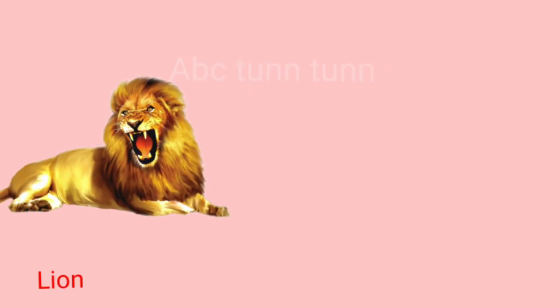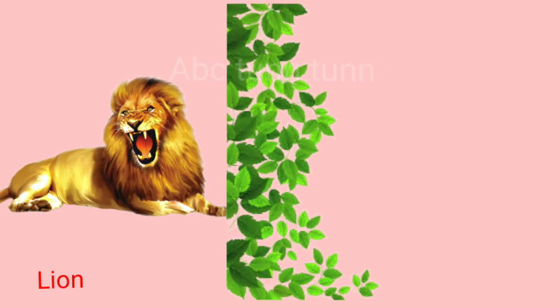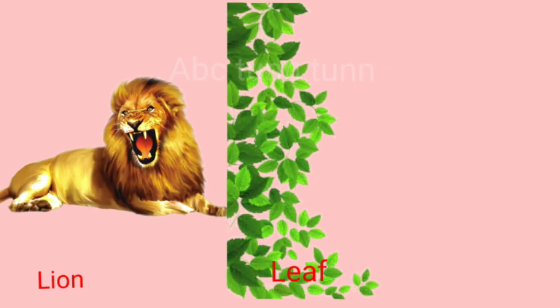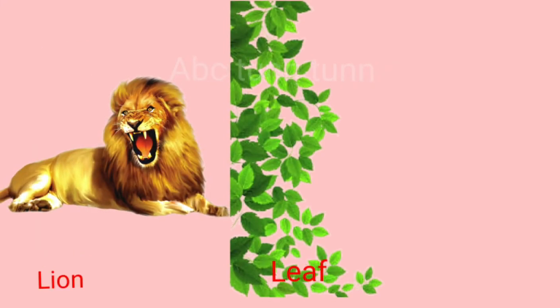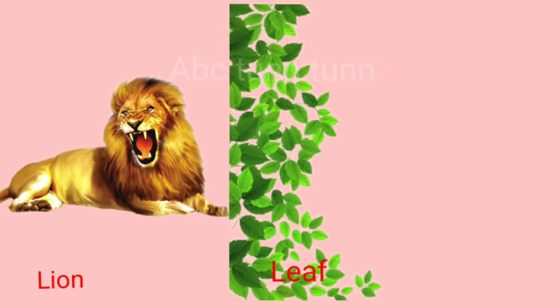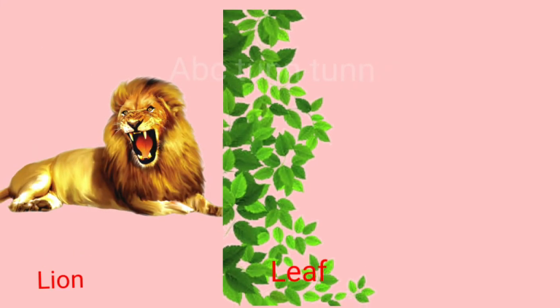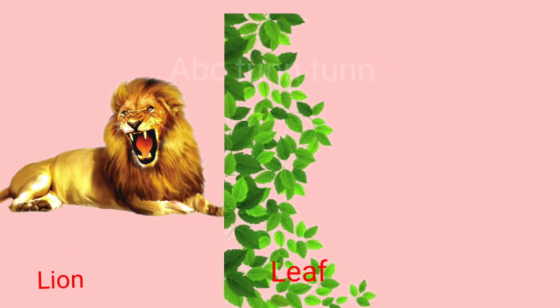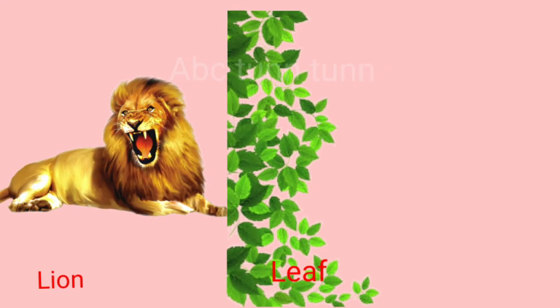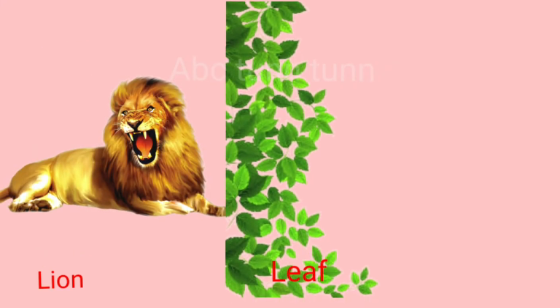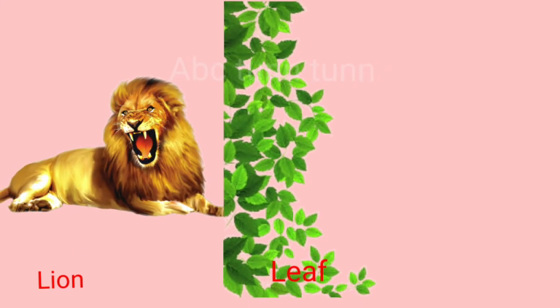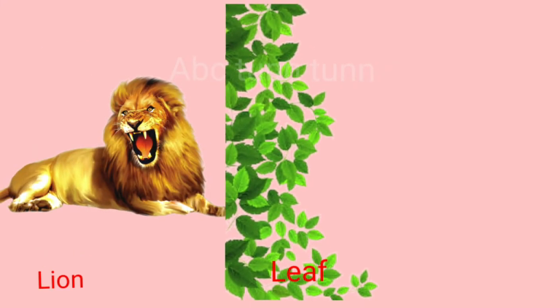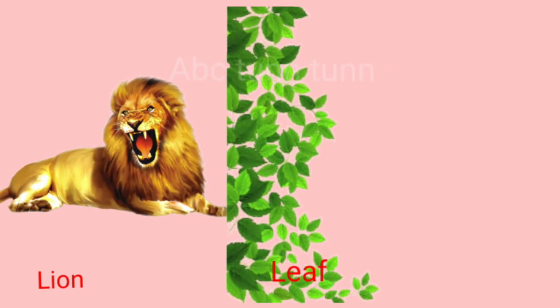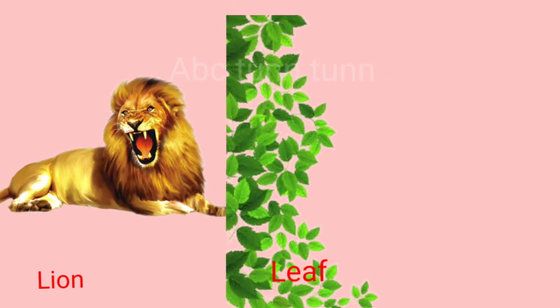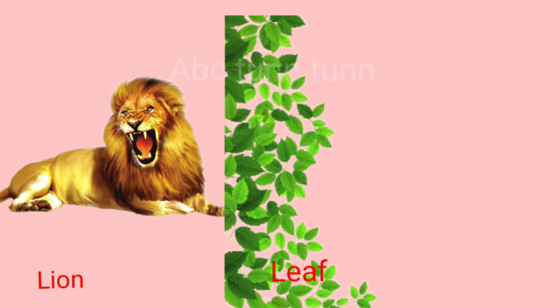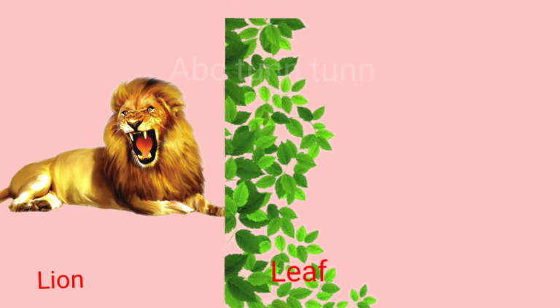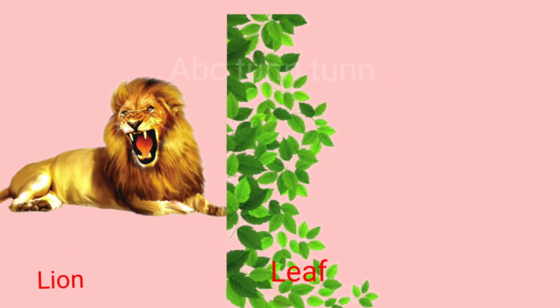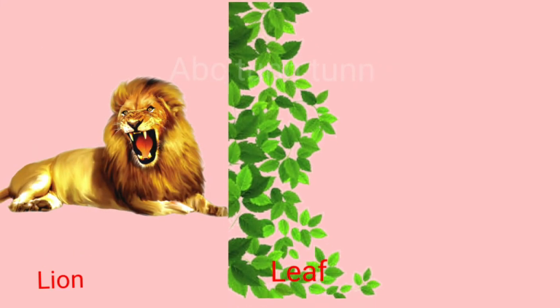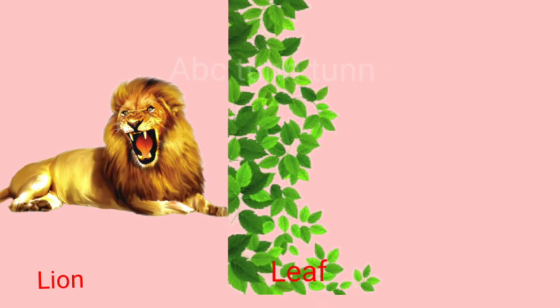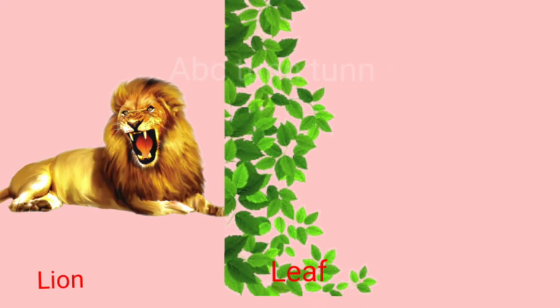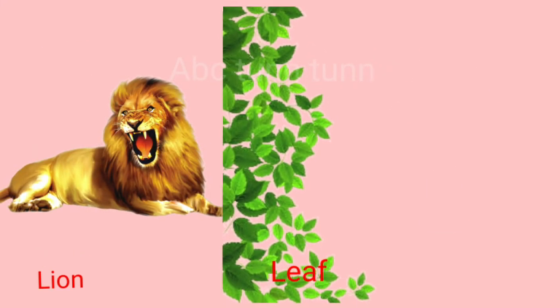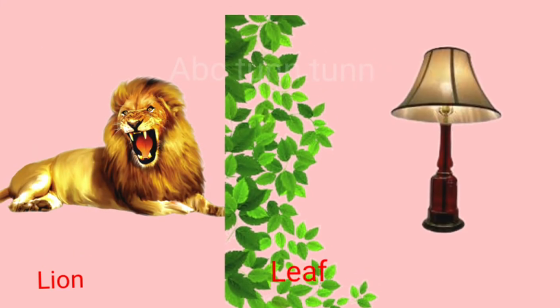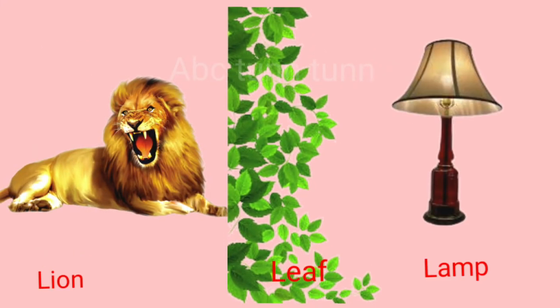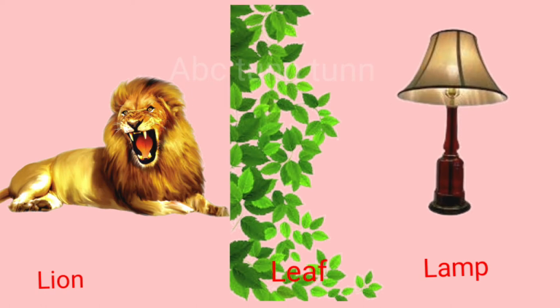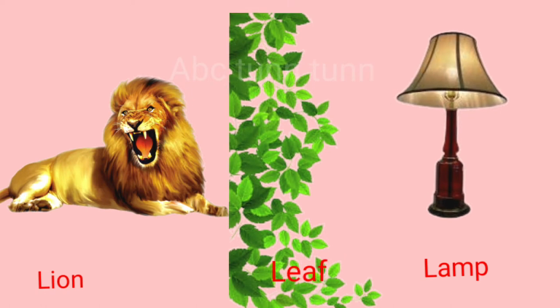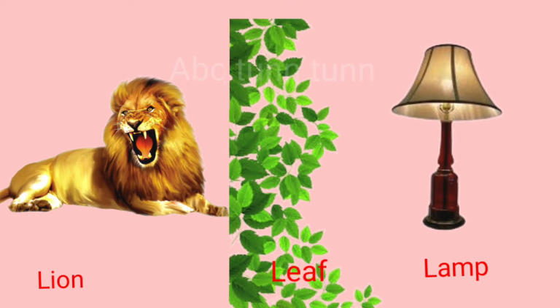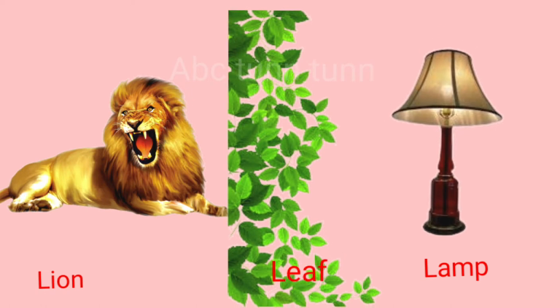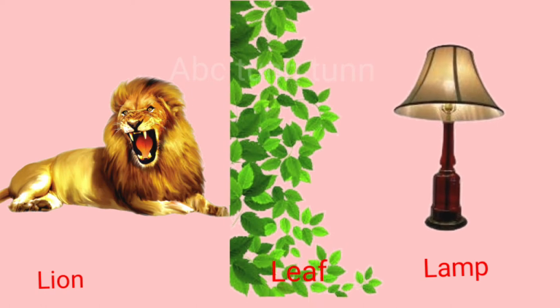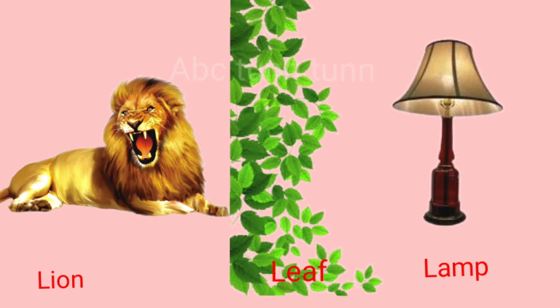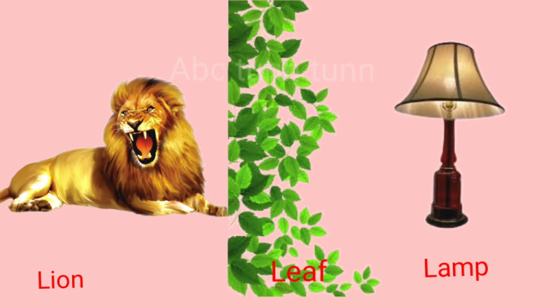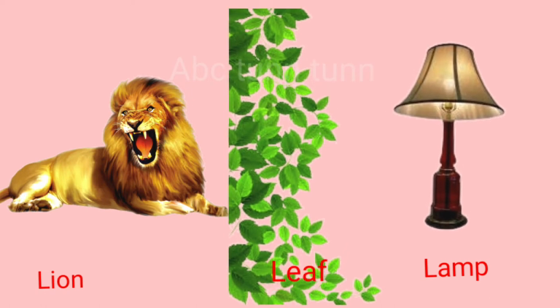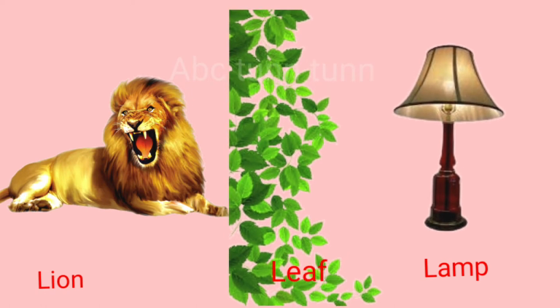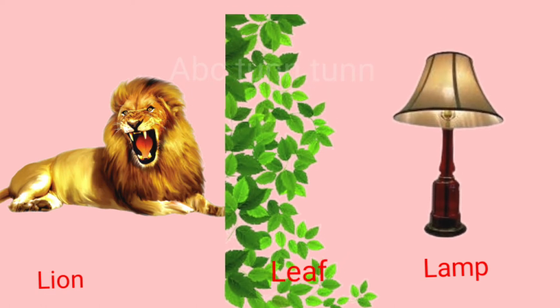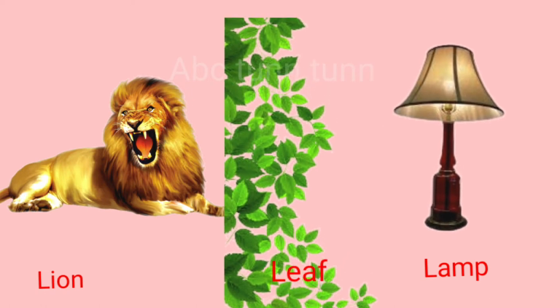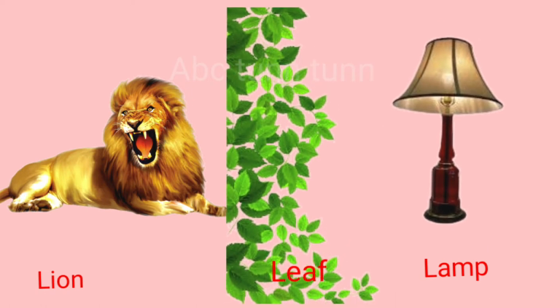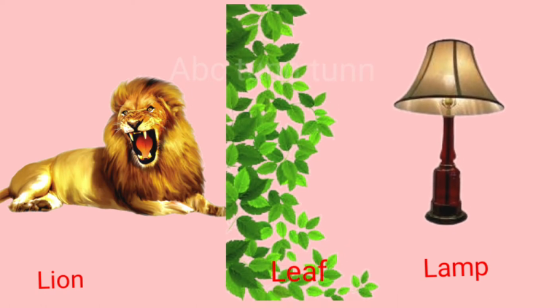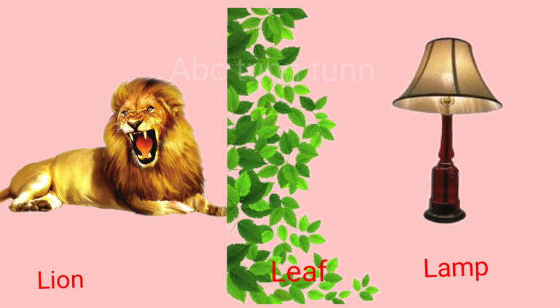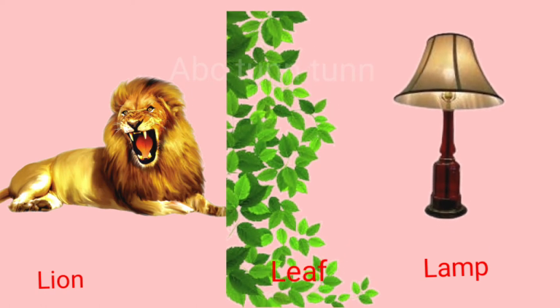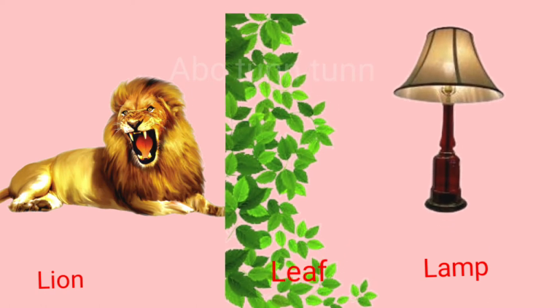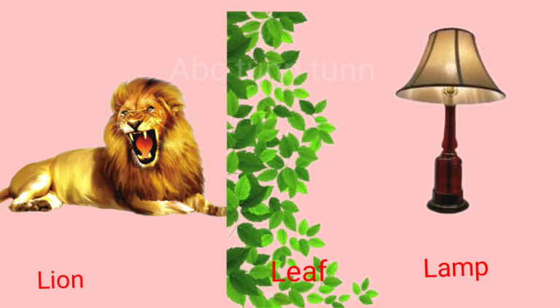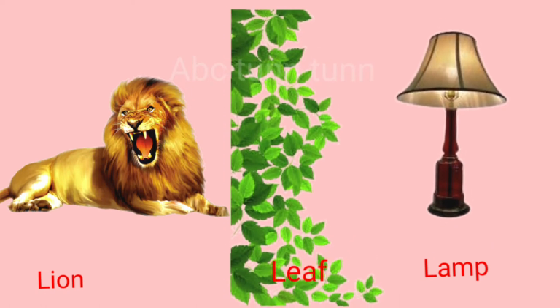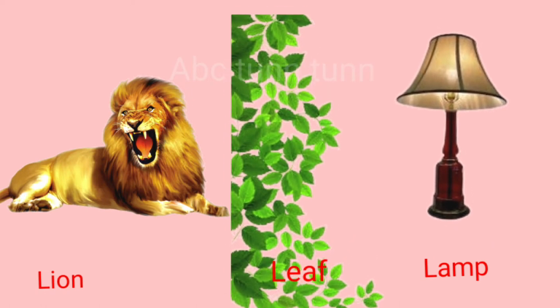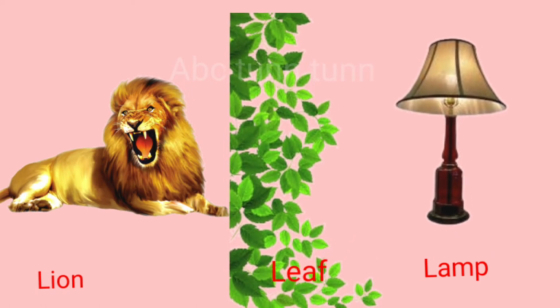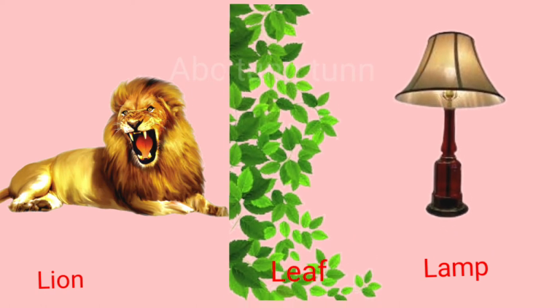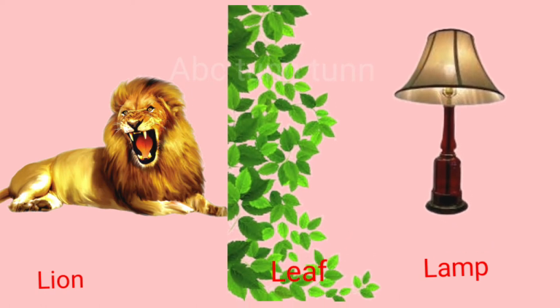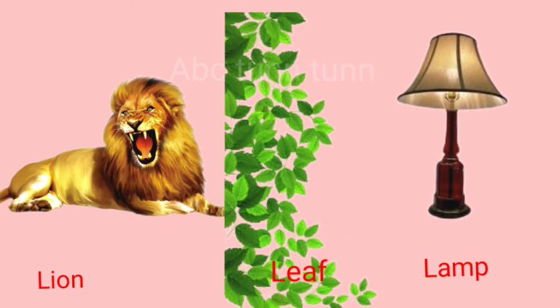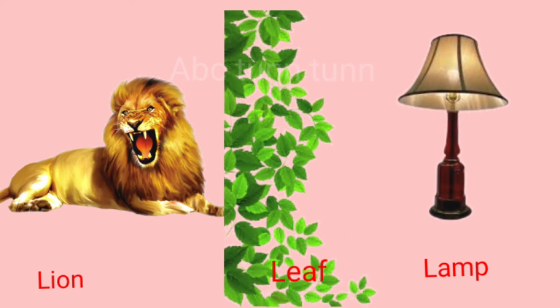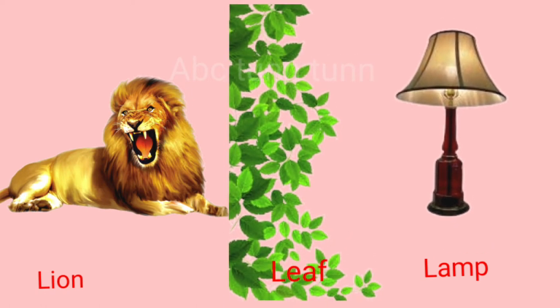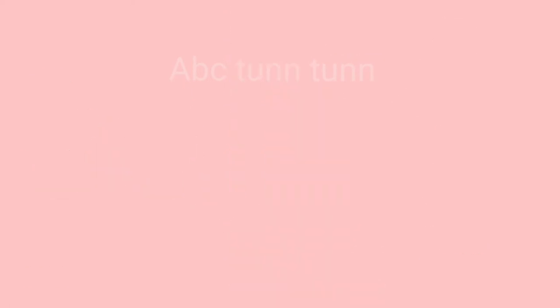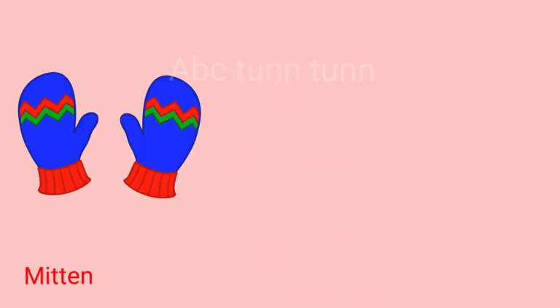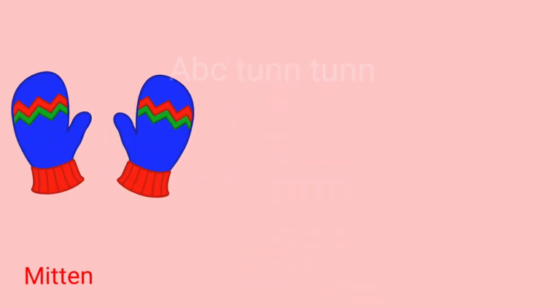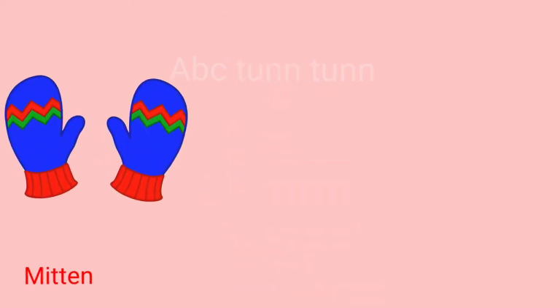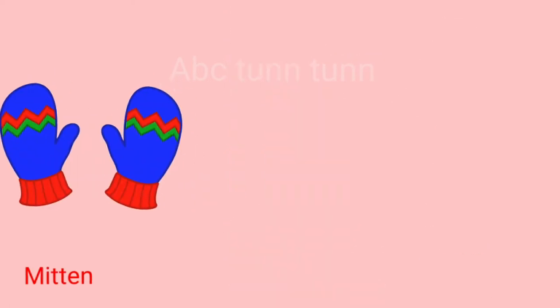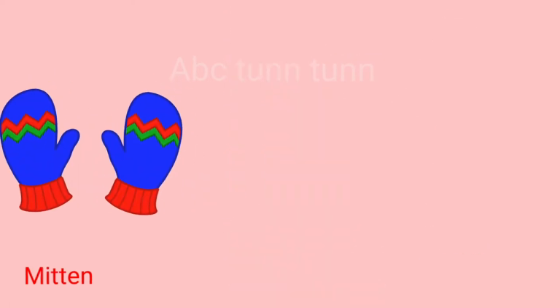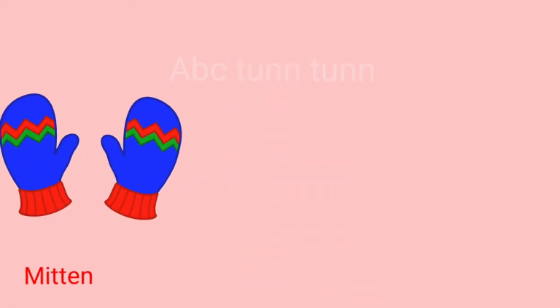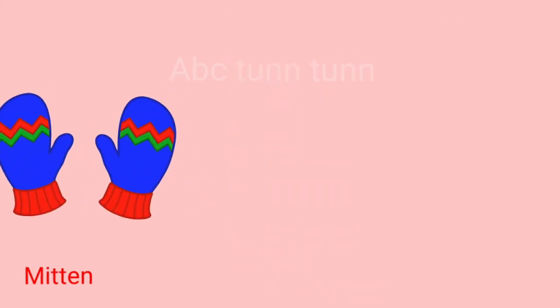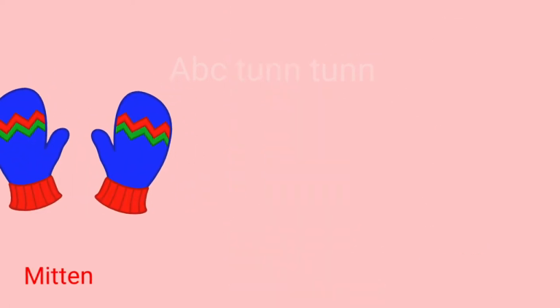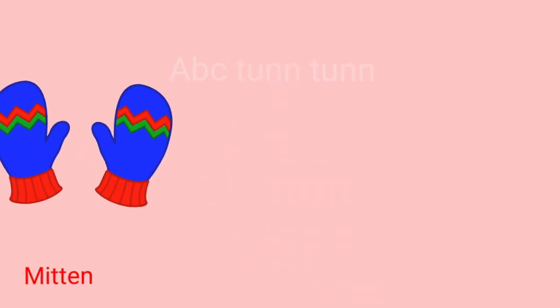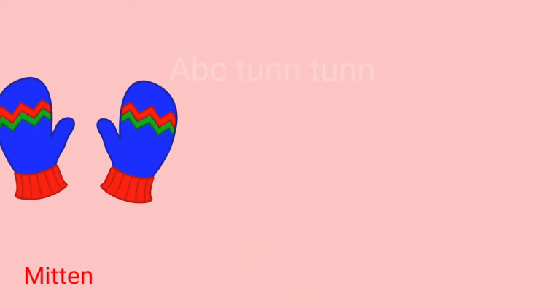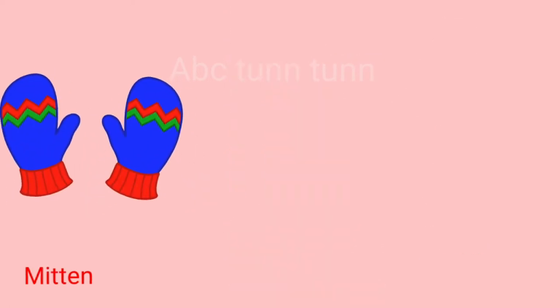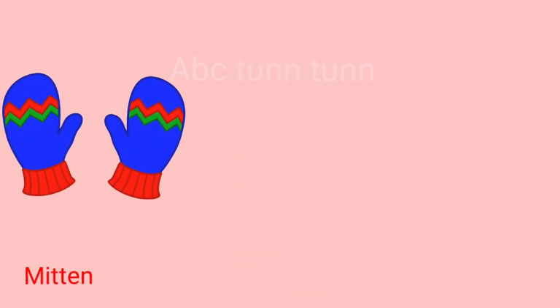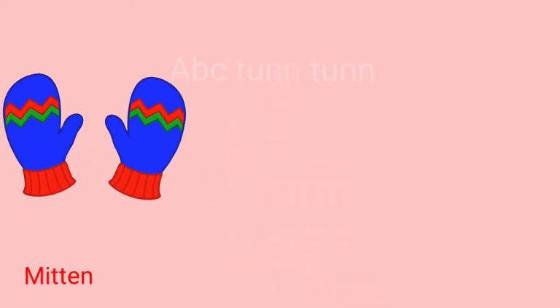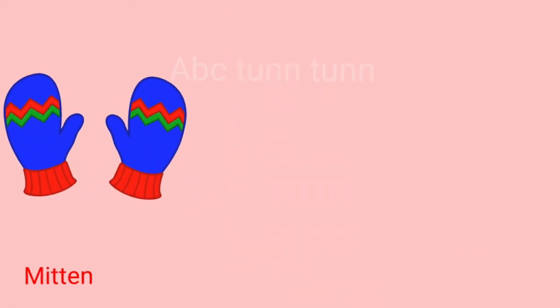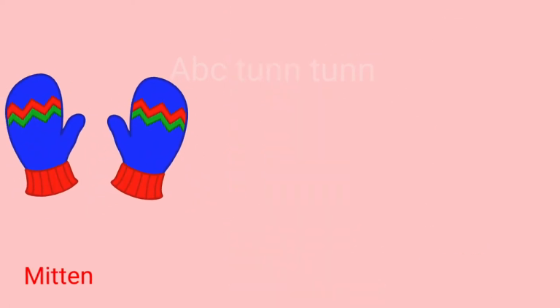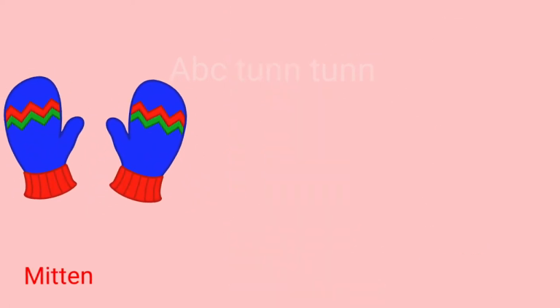L is for lion. L is for leaf. L is for lamp. La, la, la.